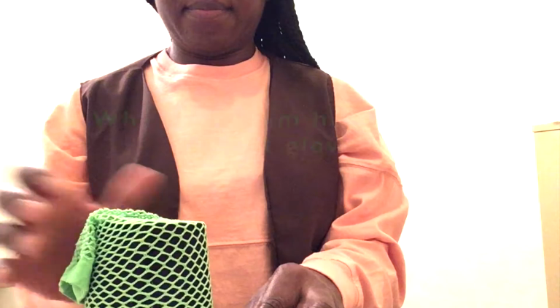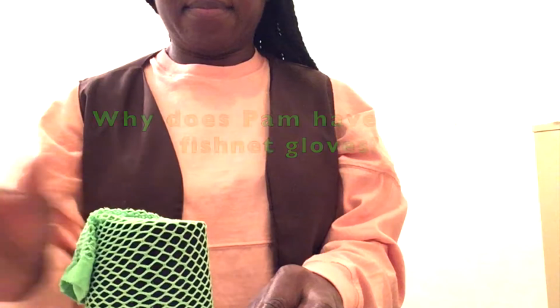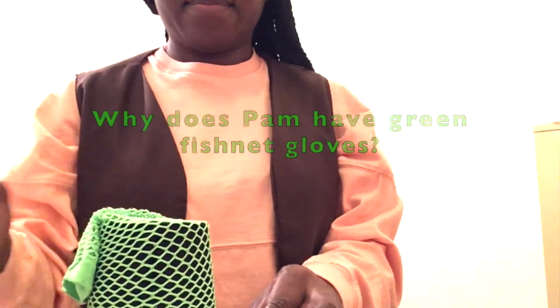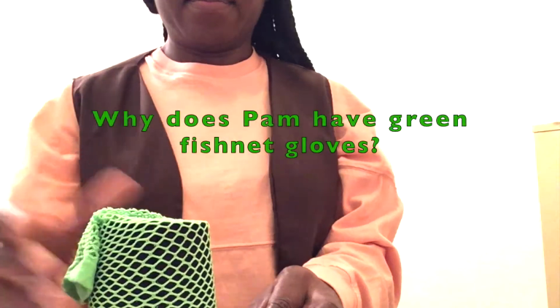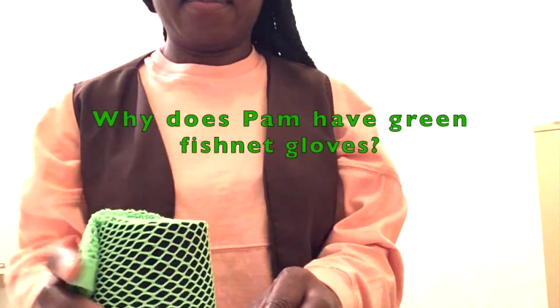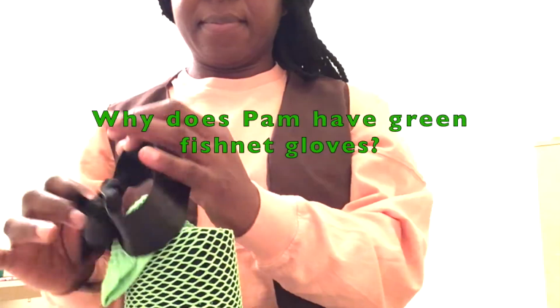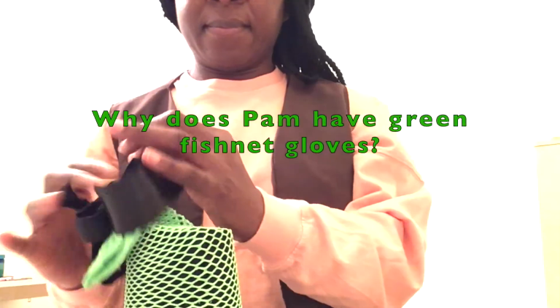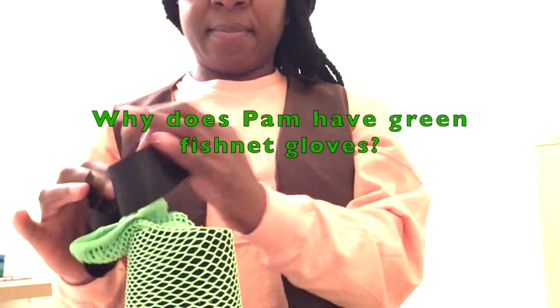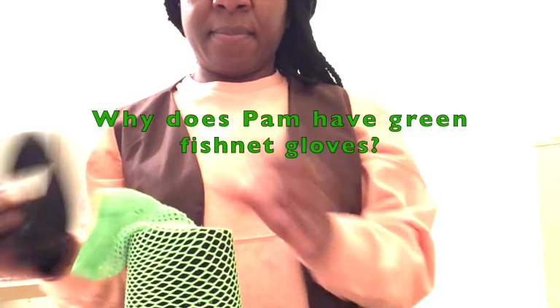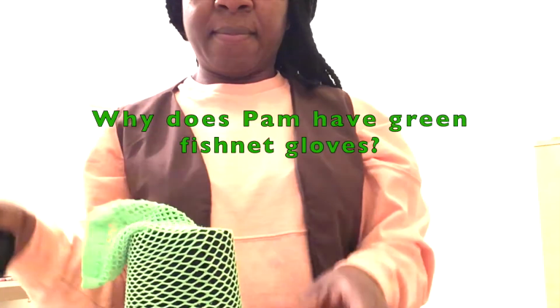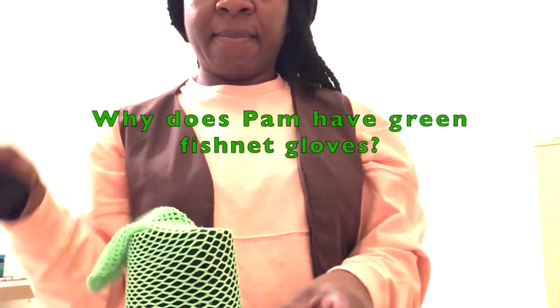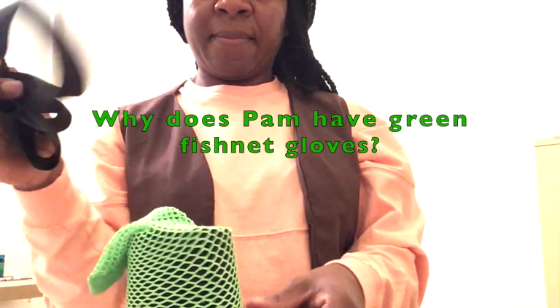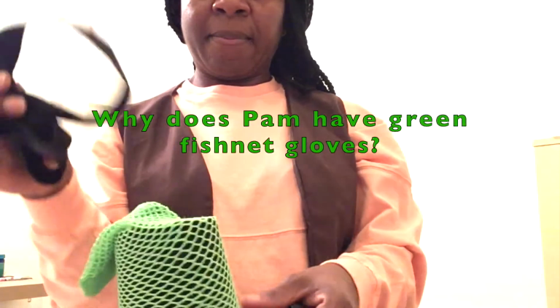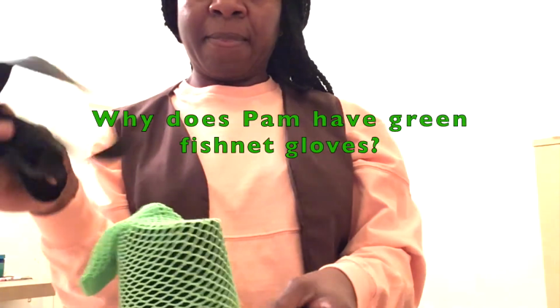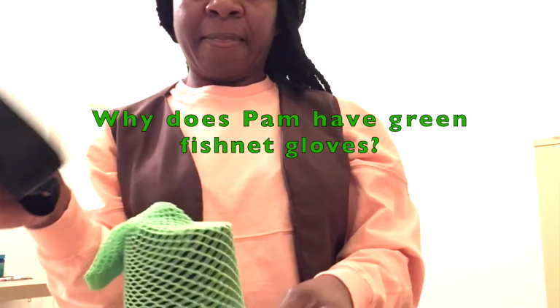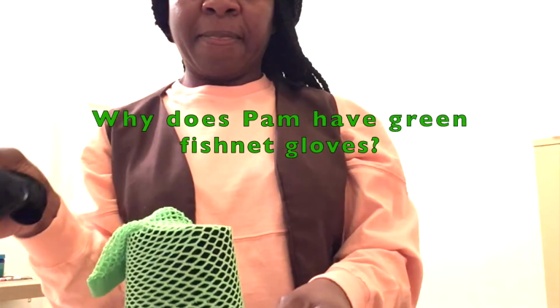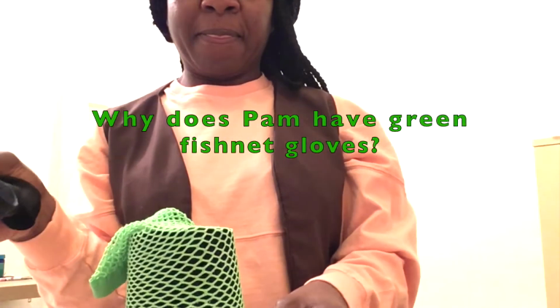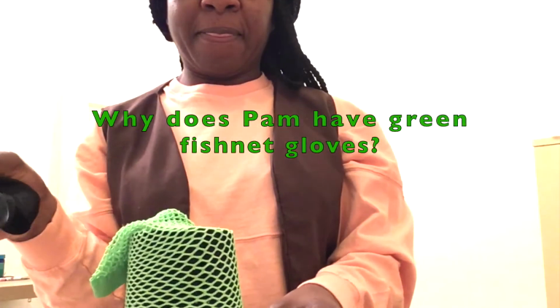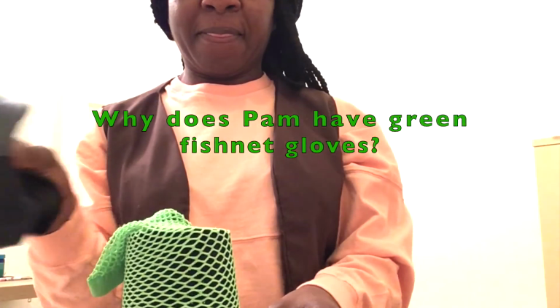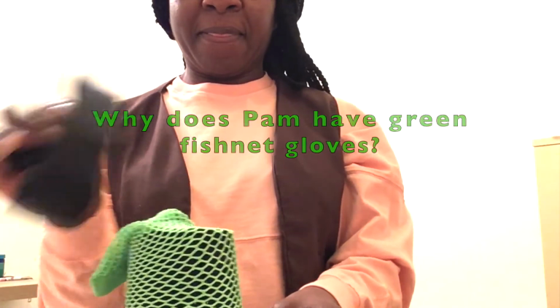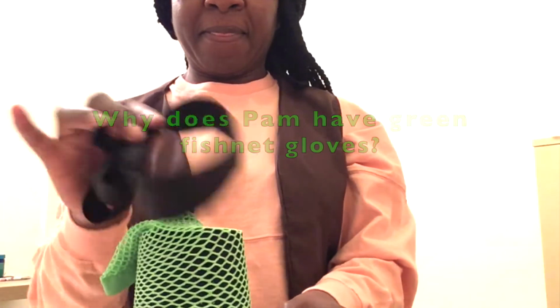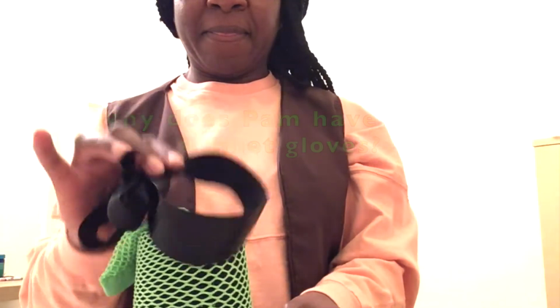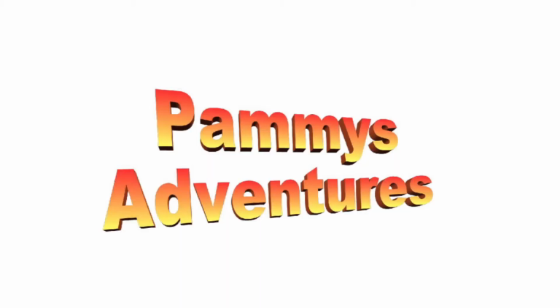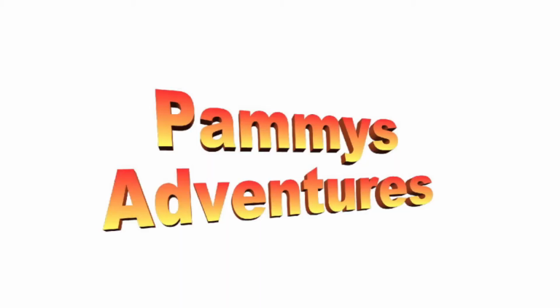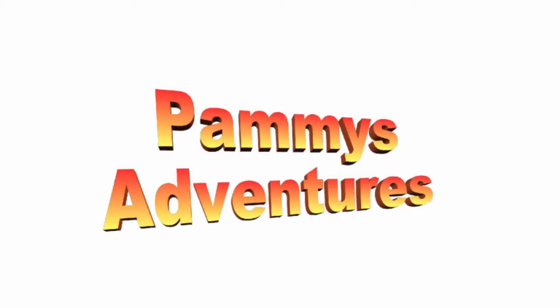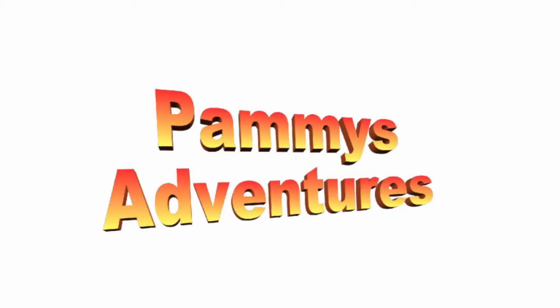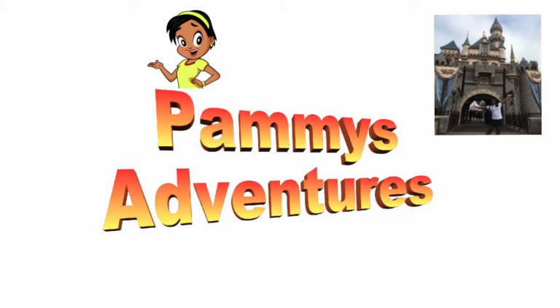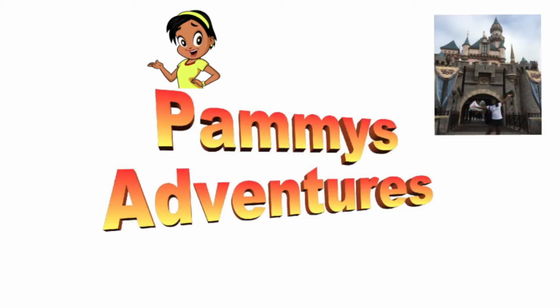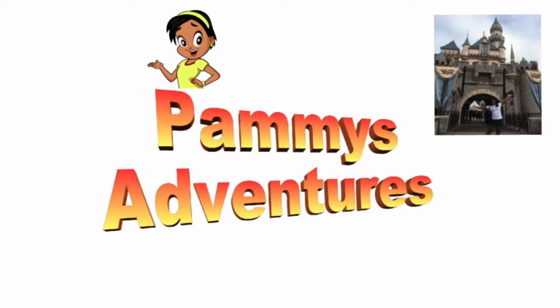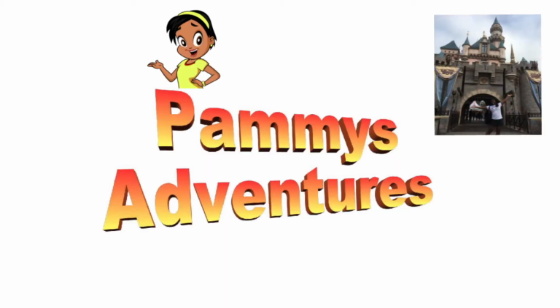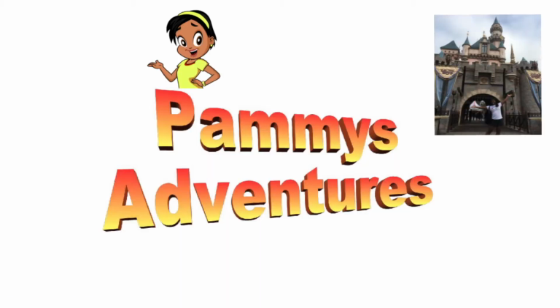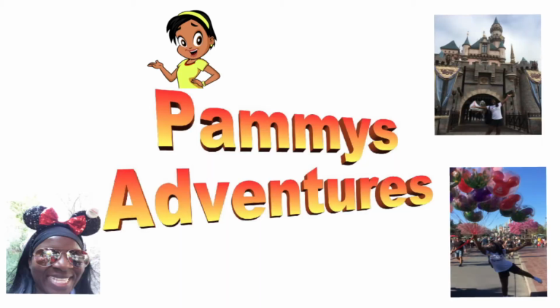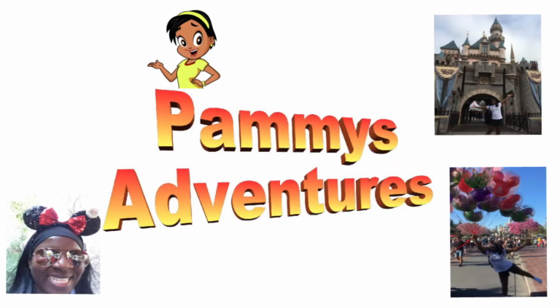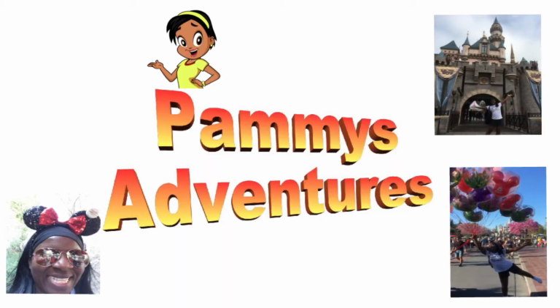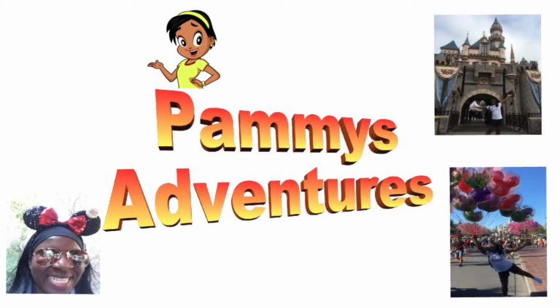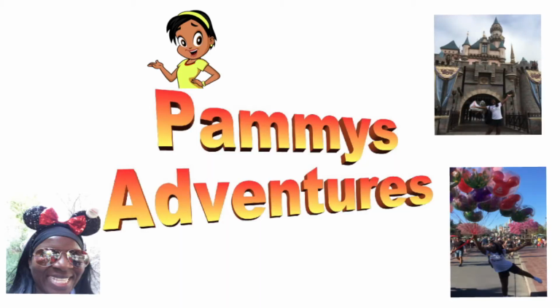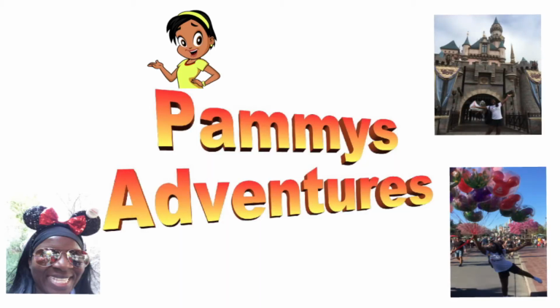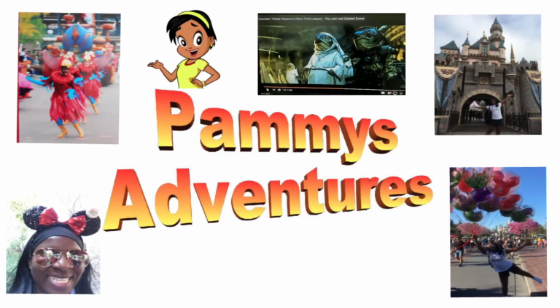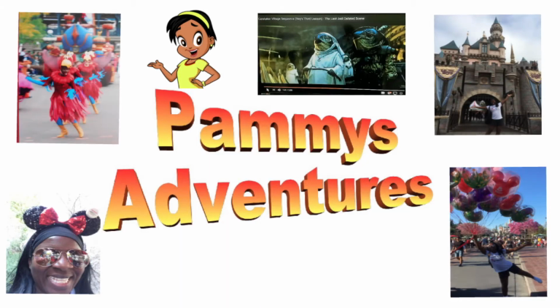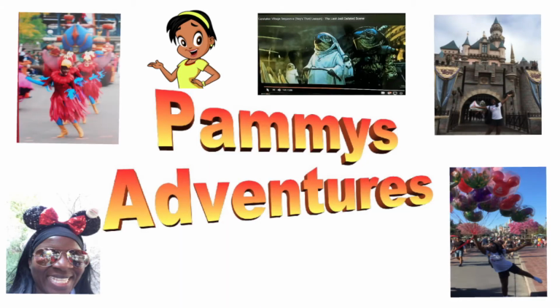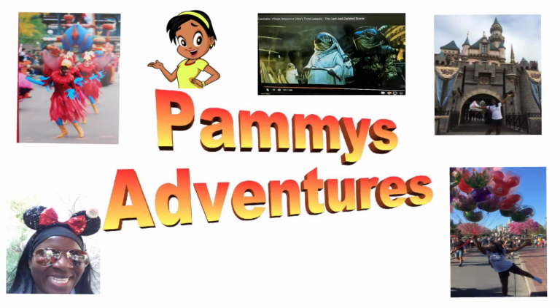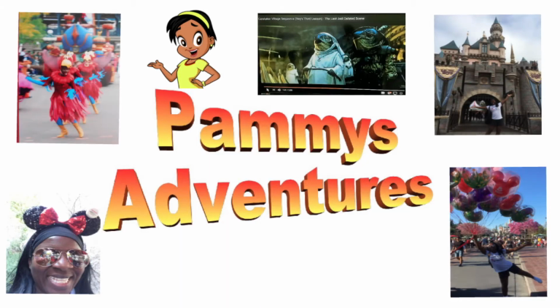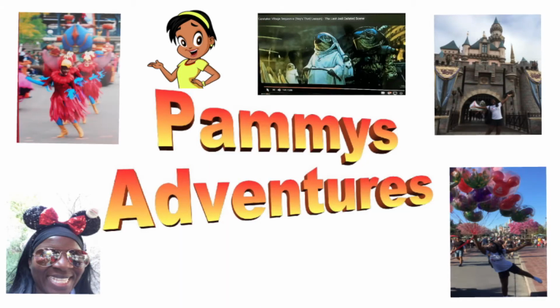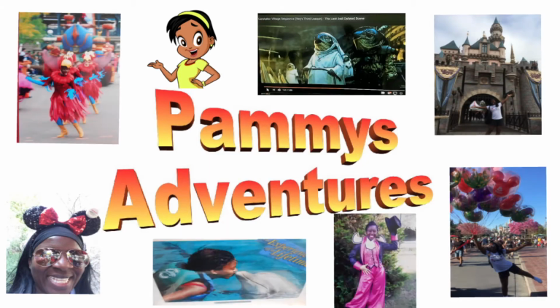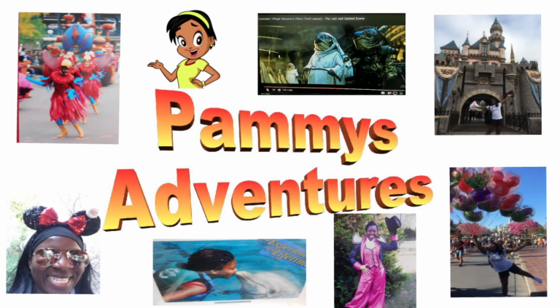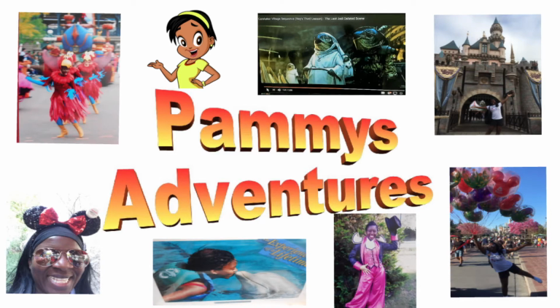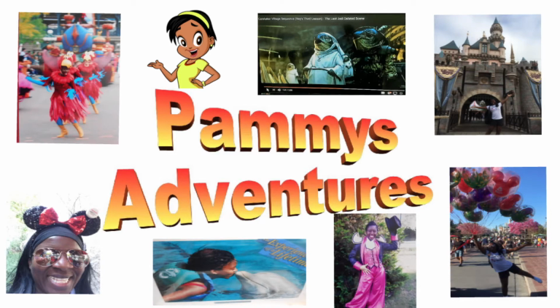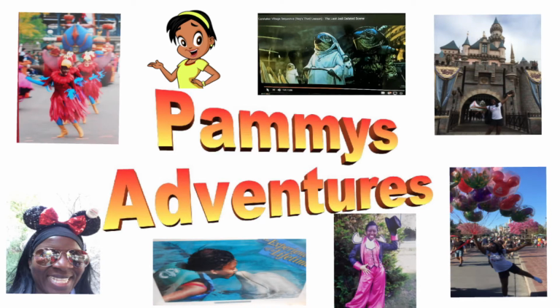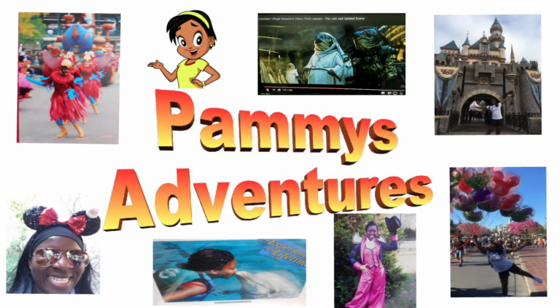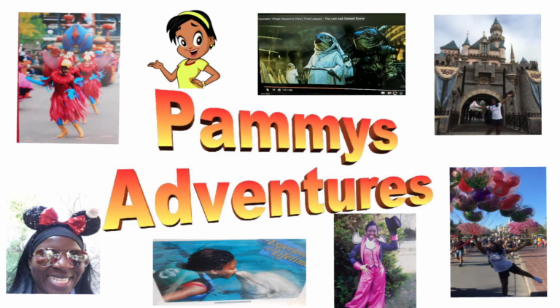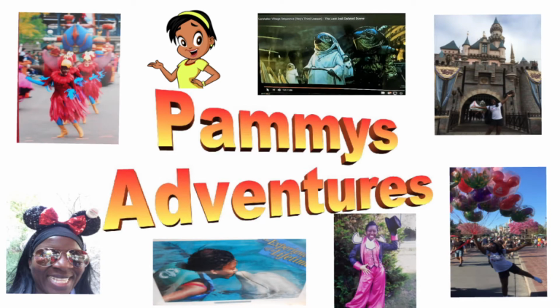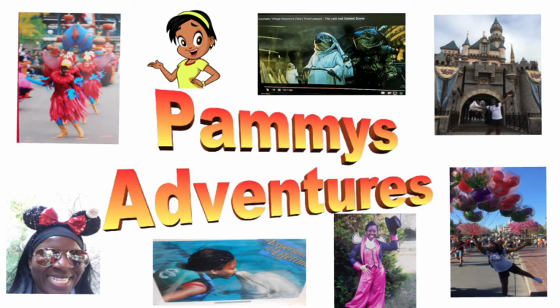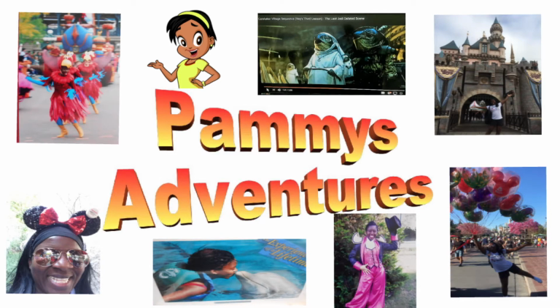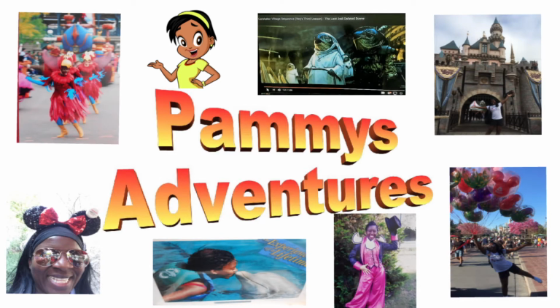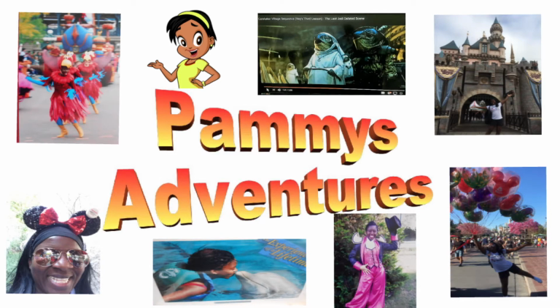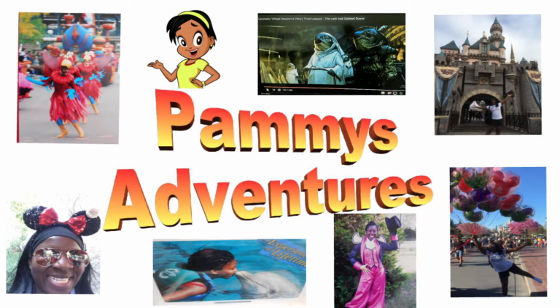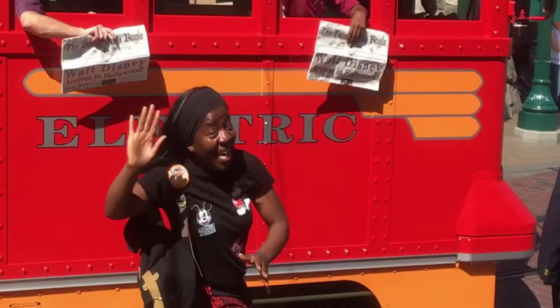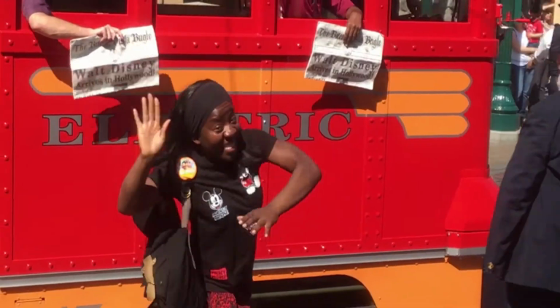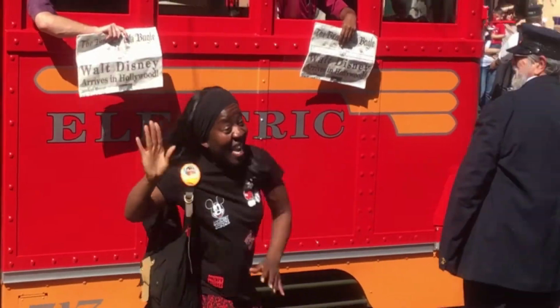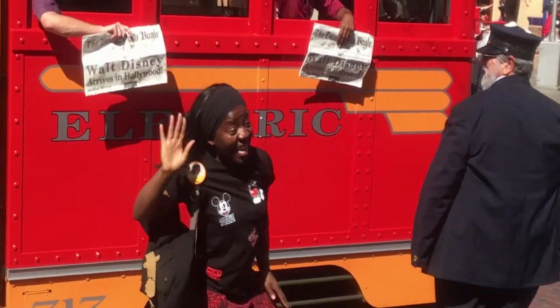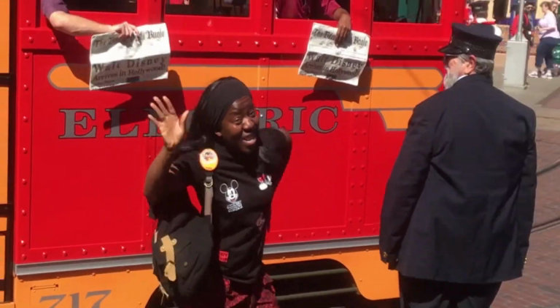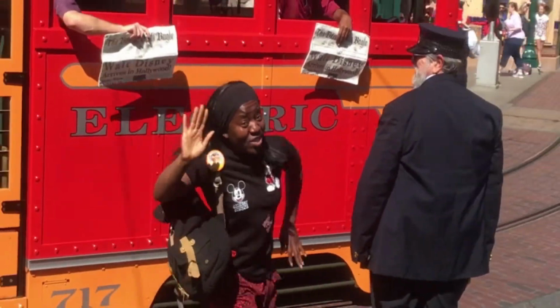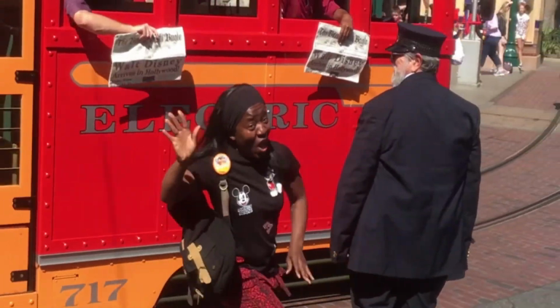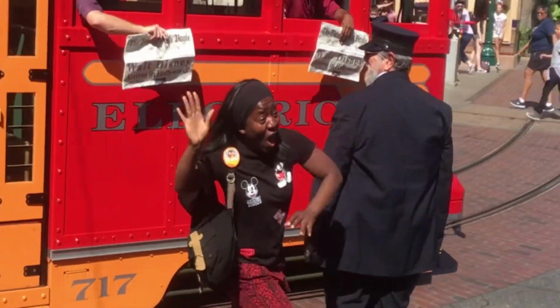Why does Pam have green fishnet gloves? Pammie's Adventures — what's she up to now?